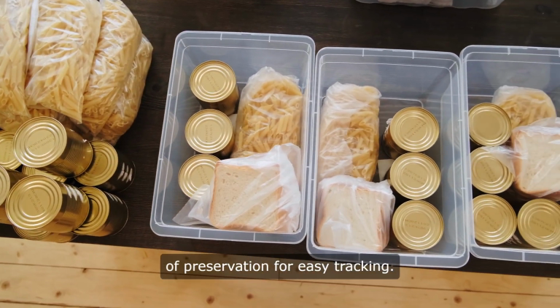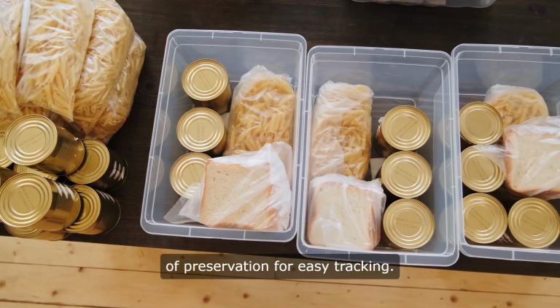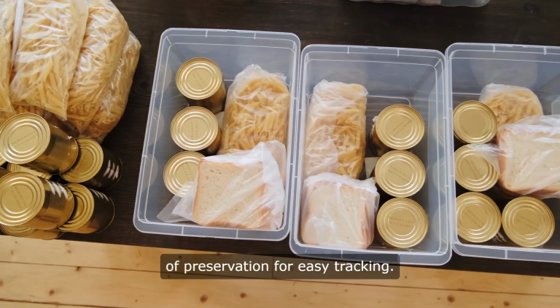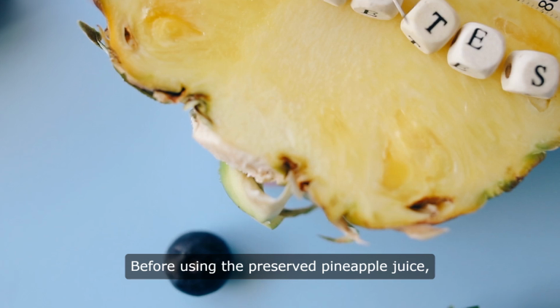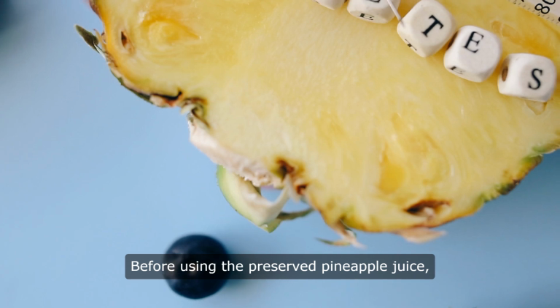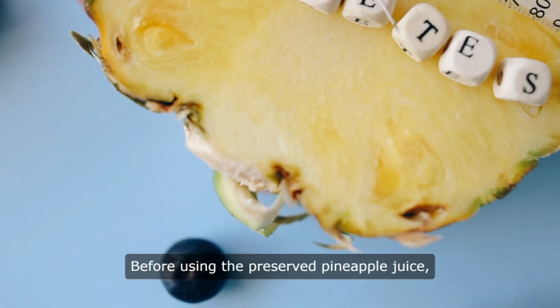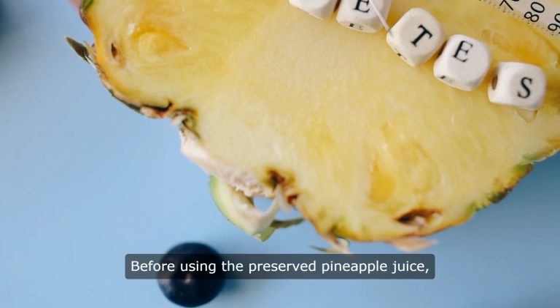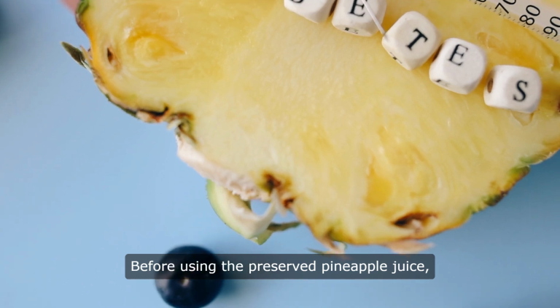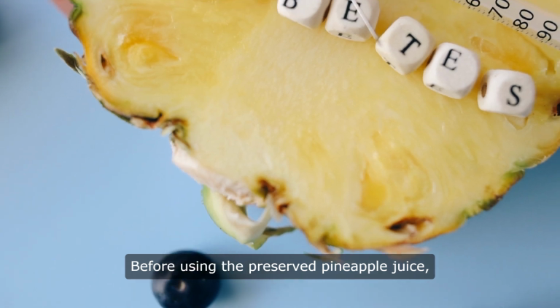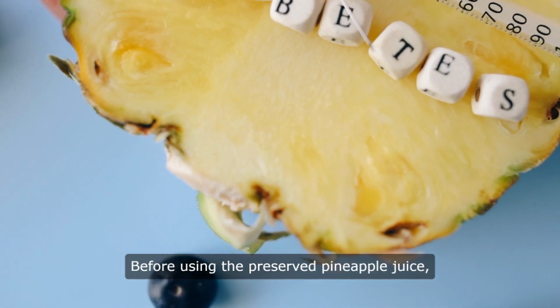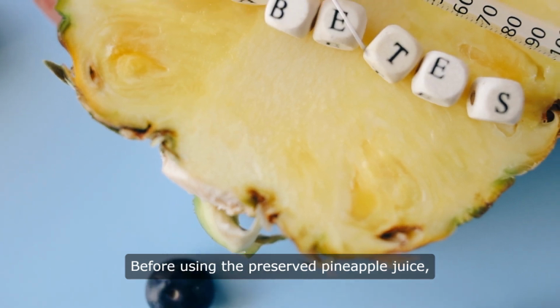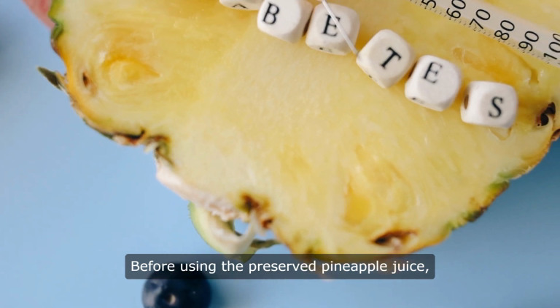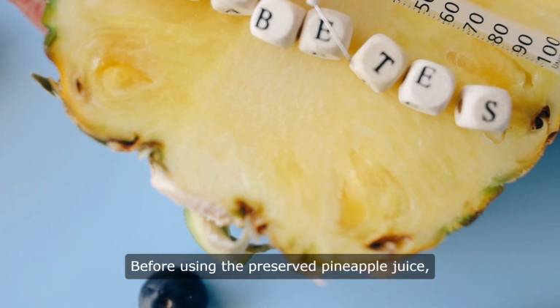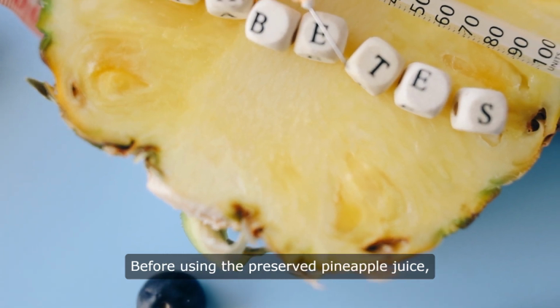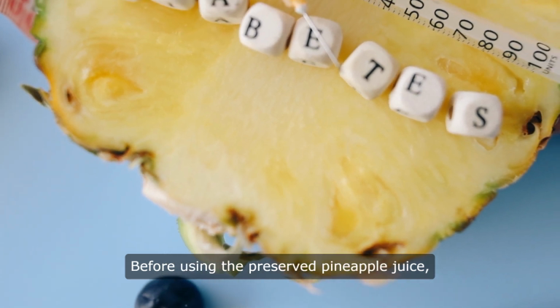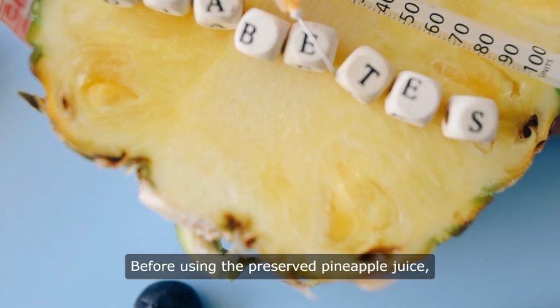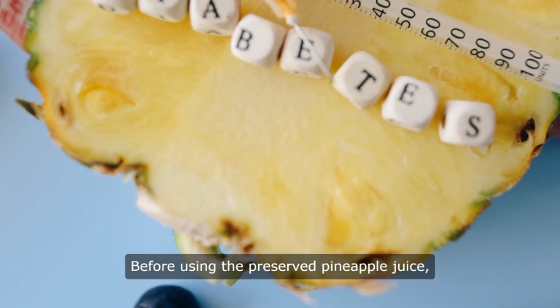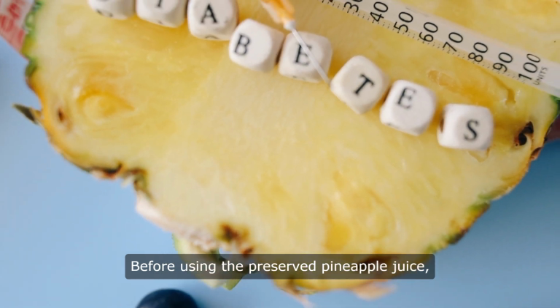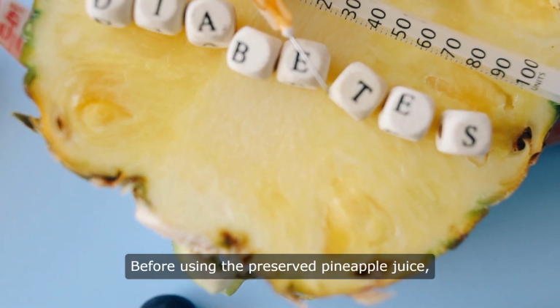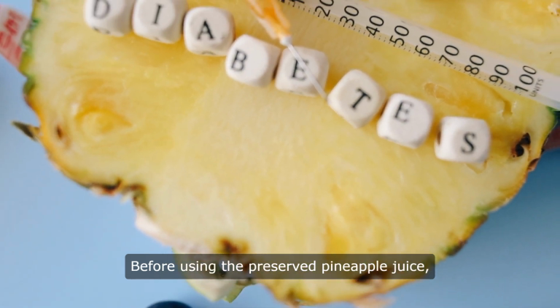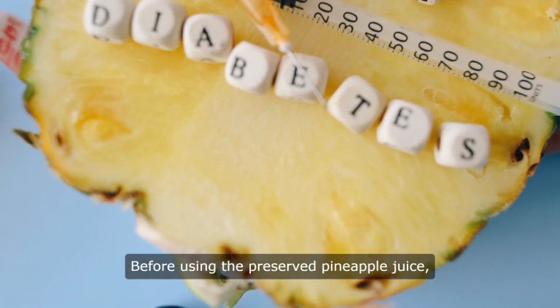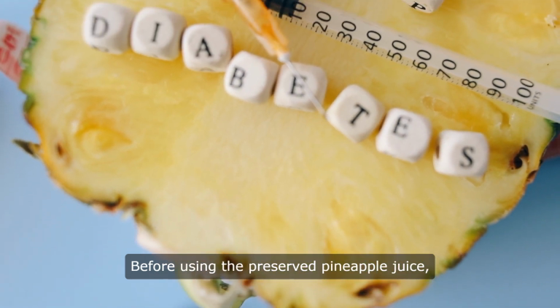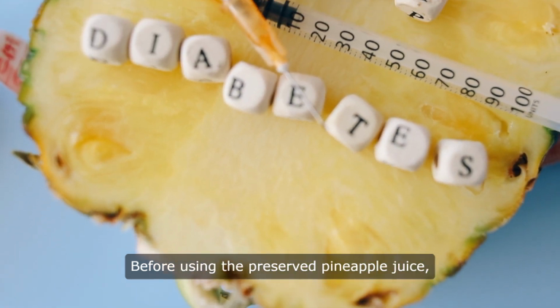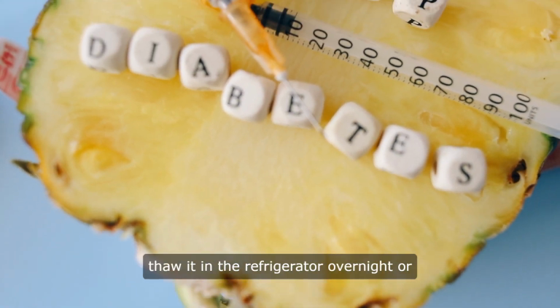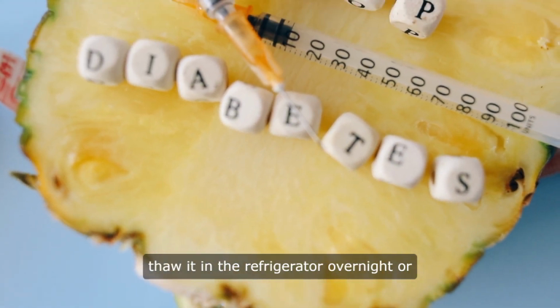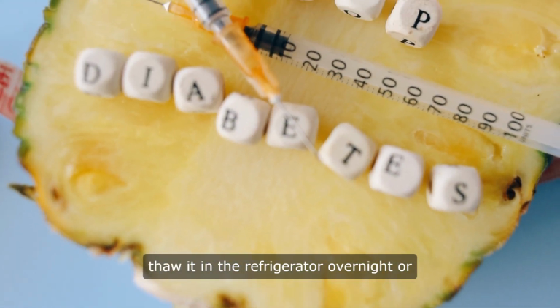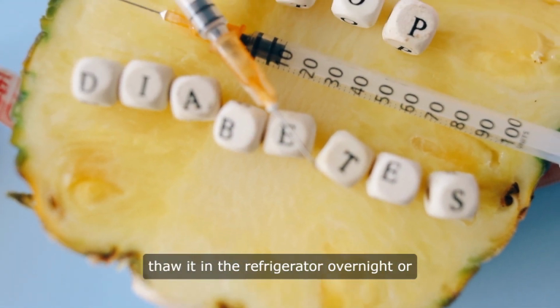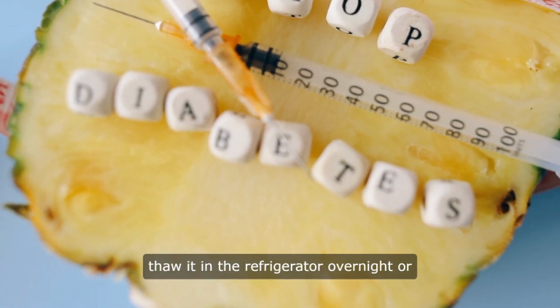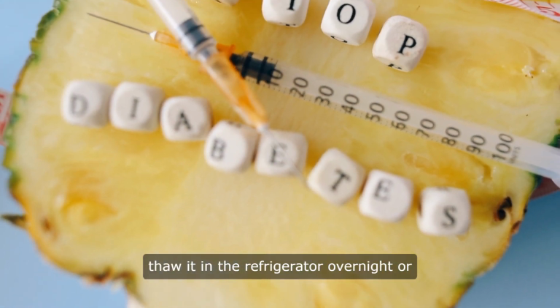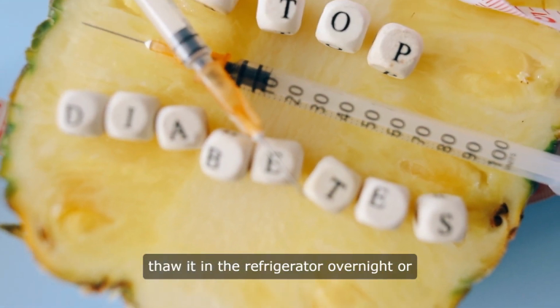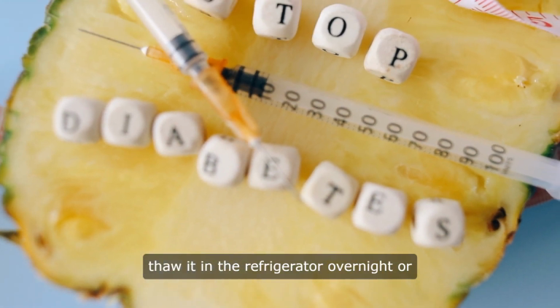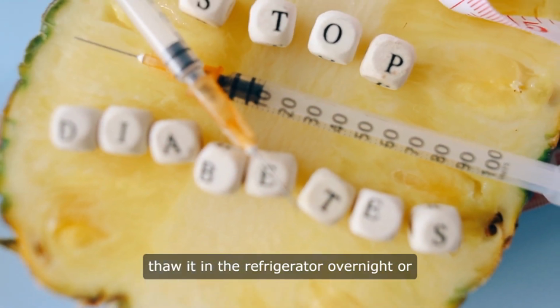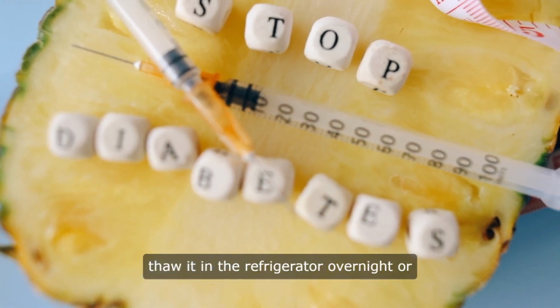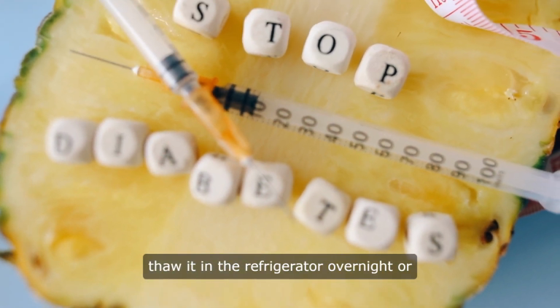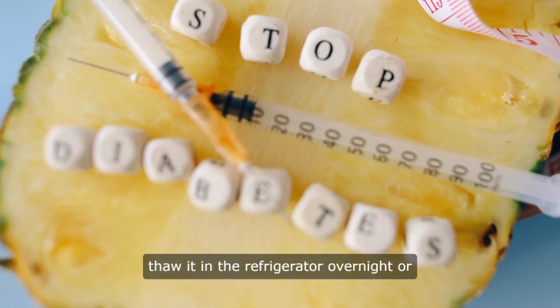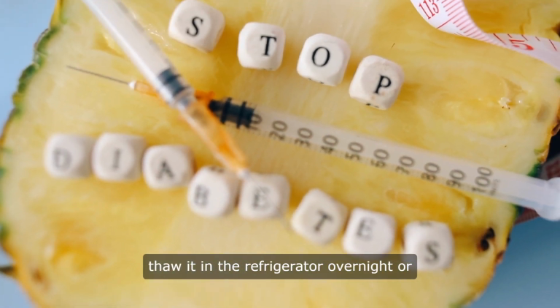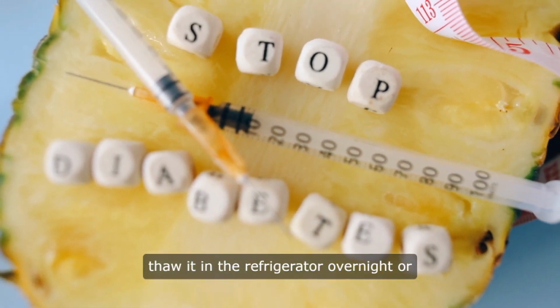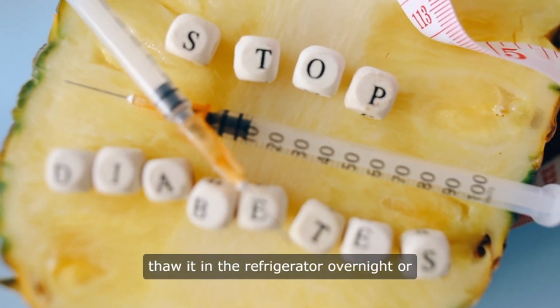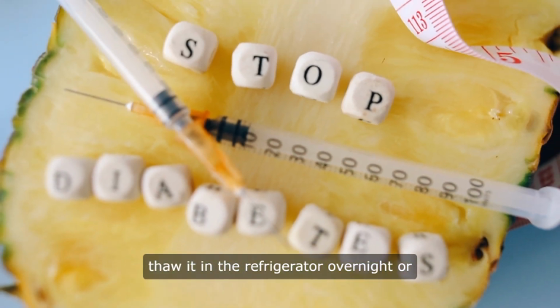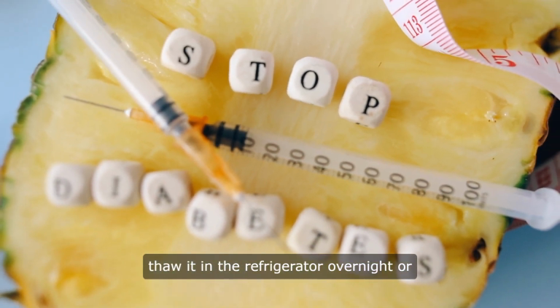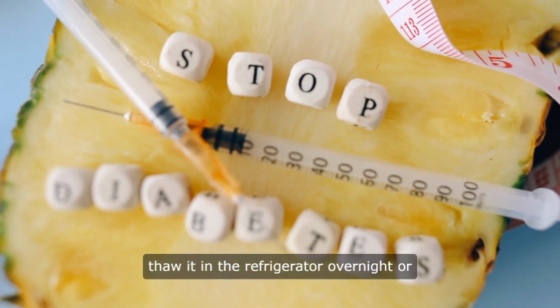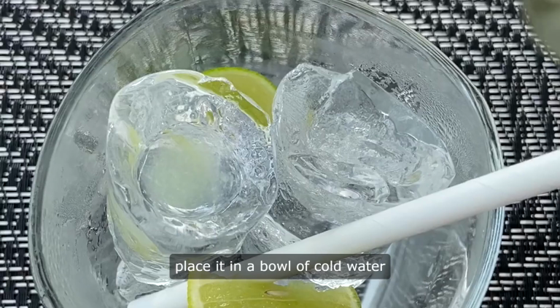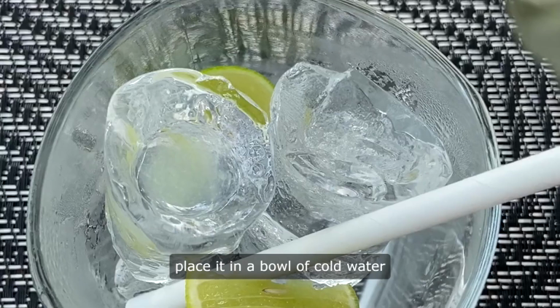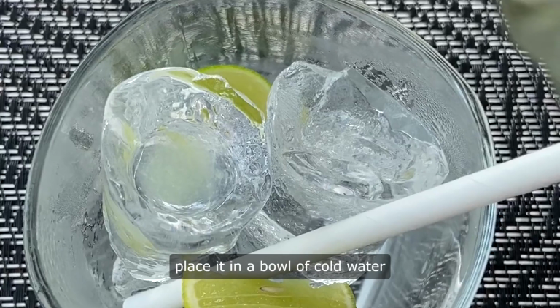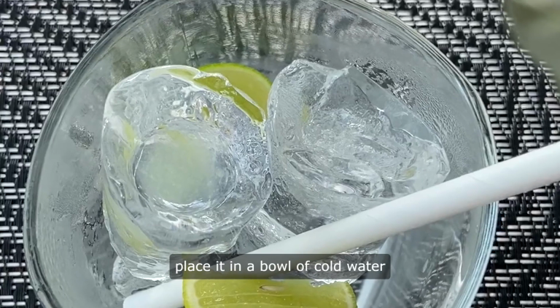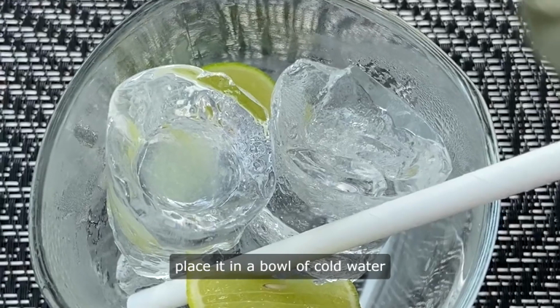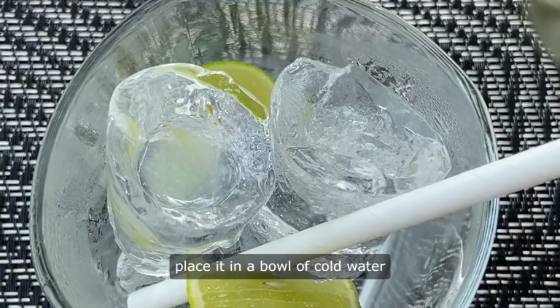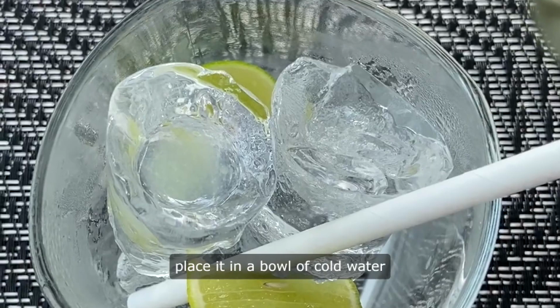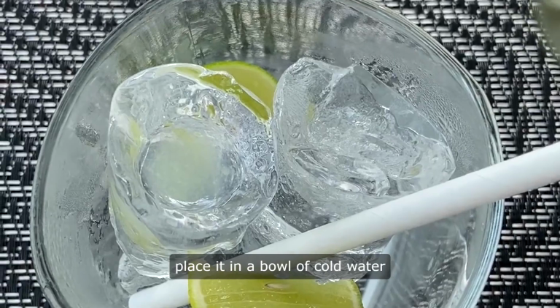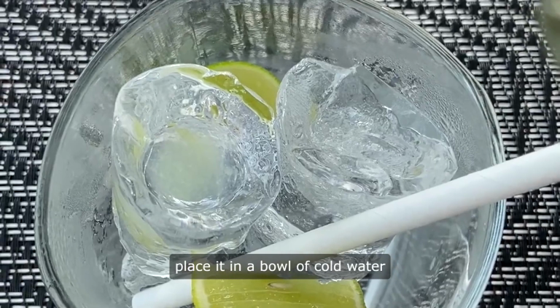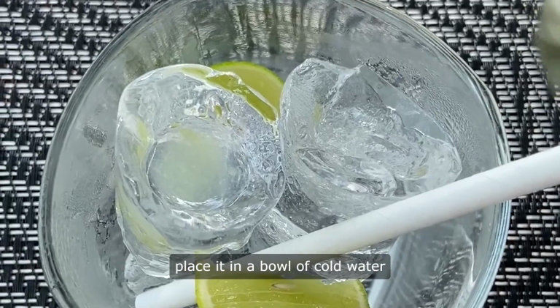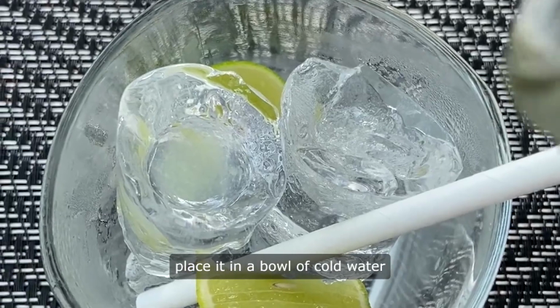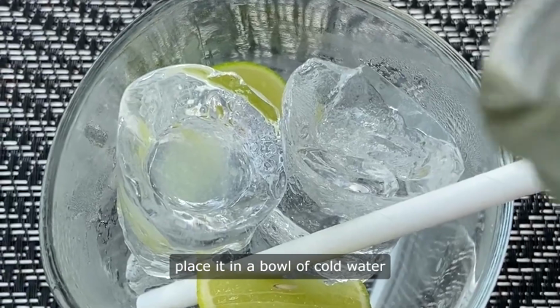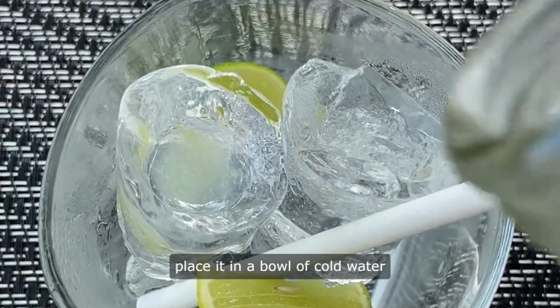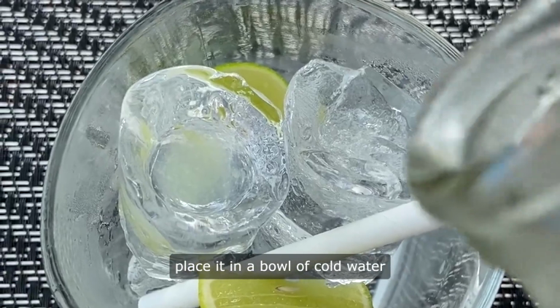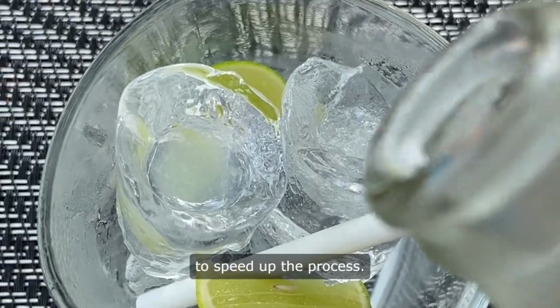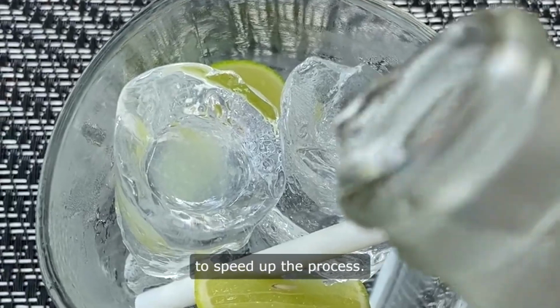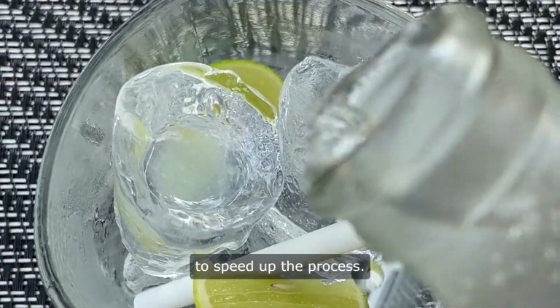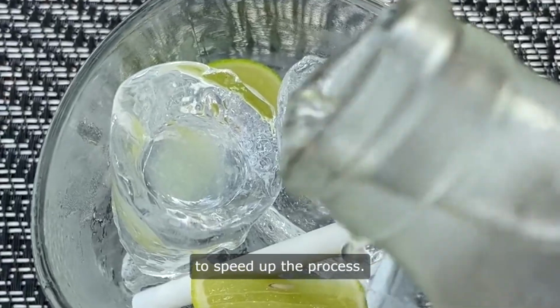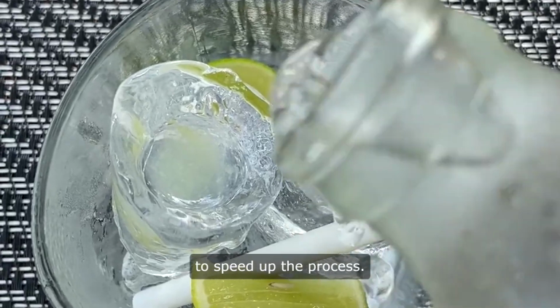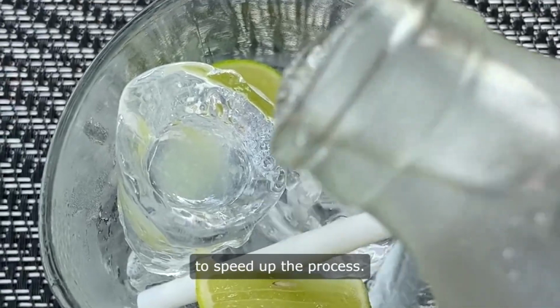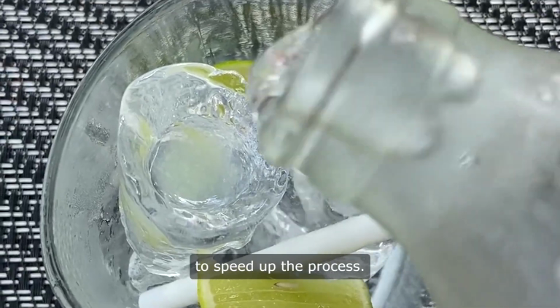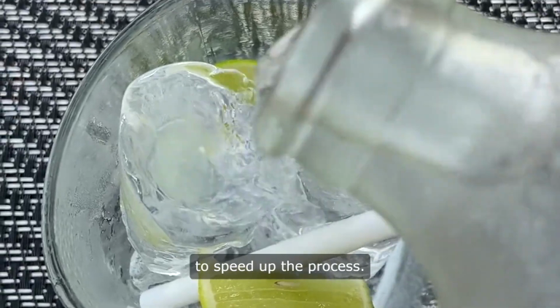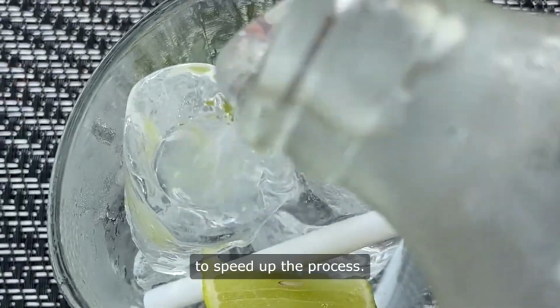Before using the preserved pineapple juice, thaw it in the refrigerator overnight or place it in a bowl of cold water to speed up the process.